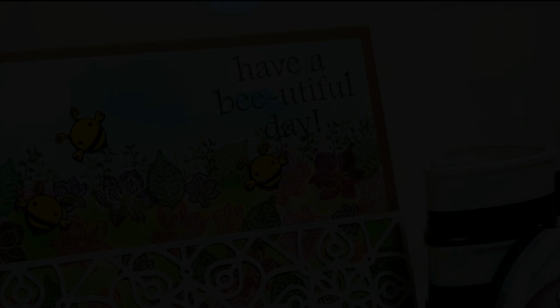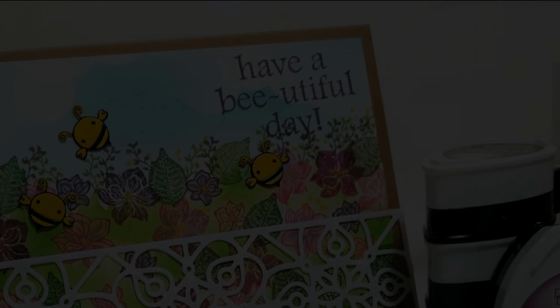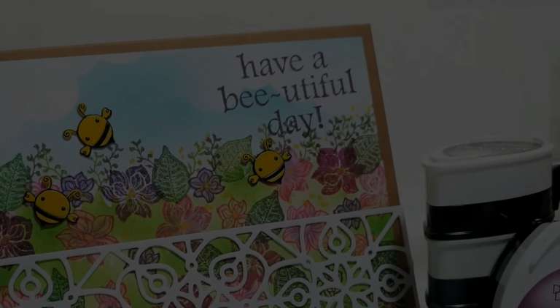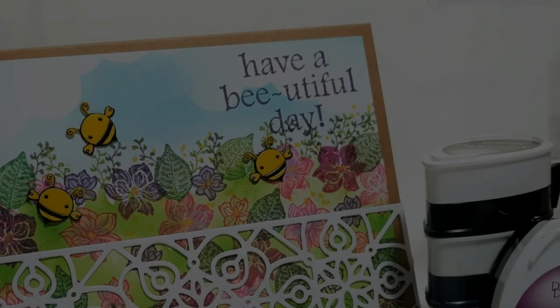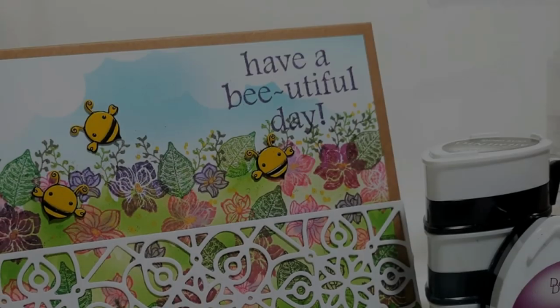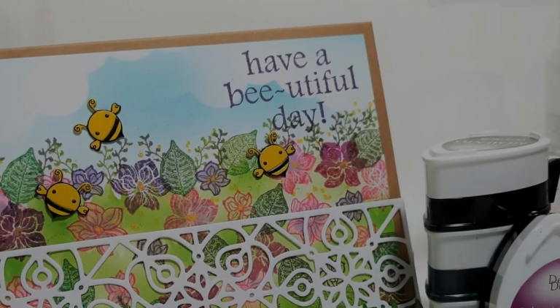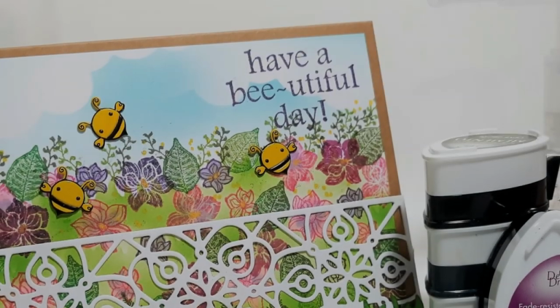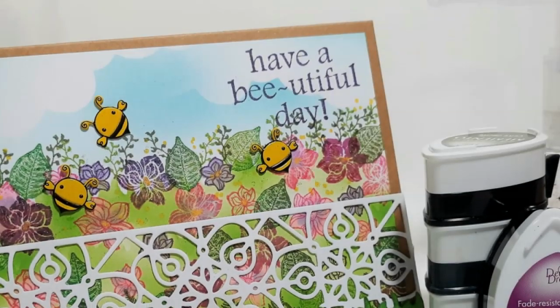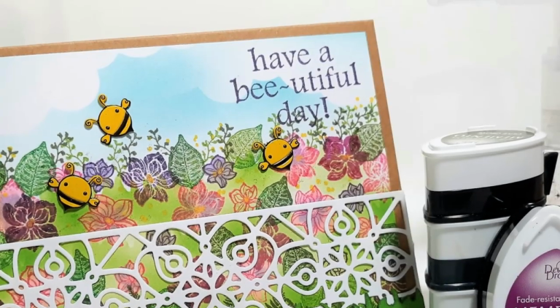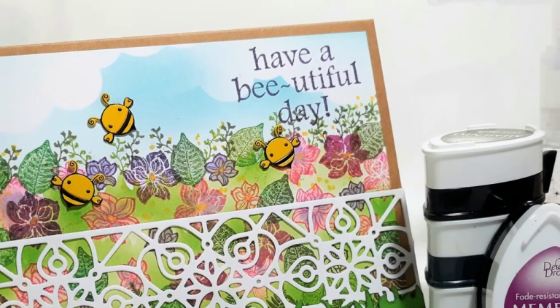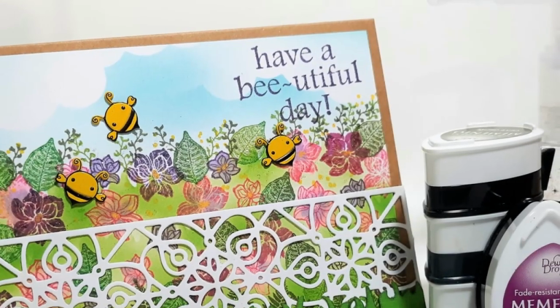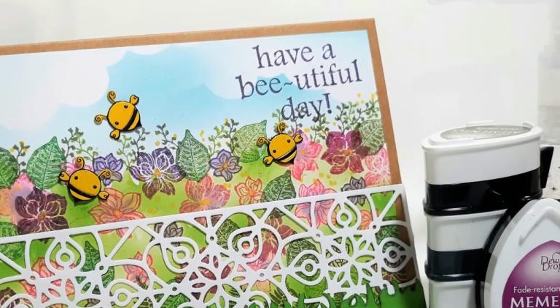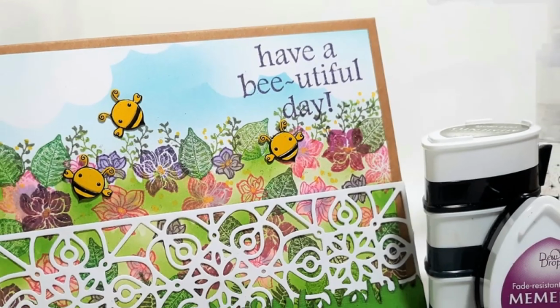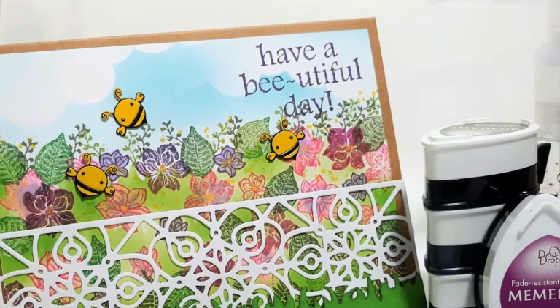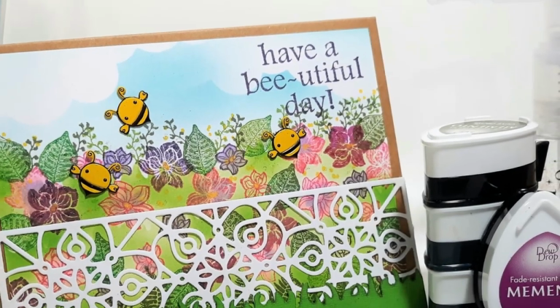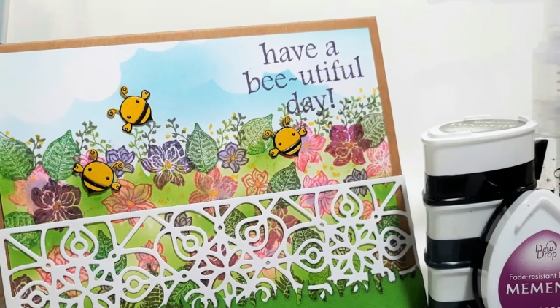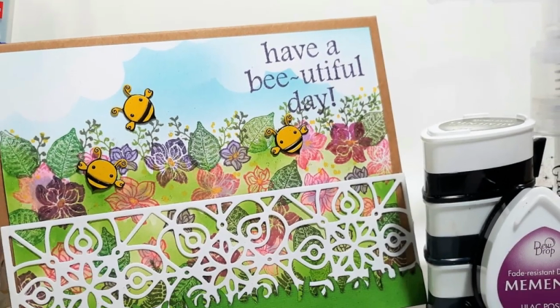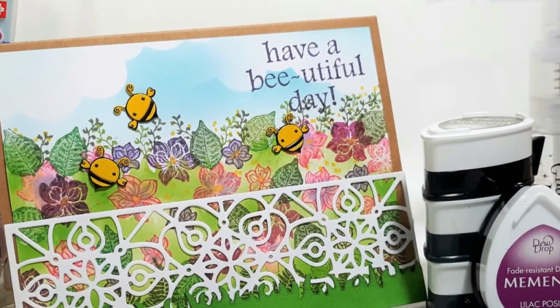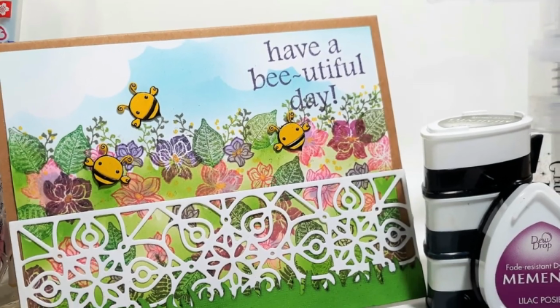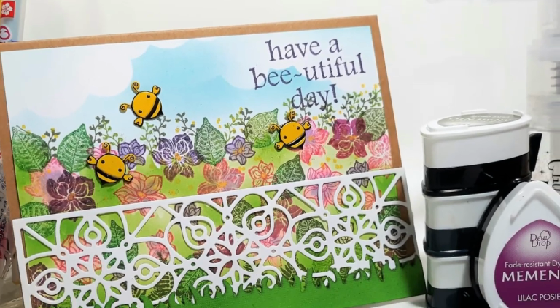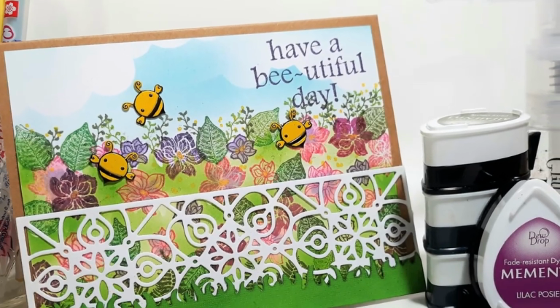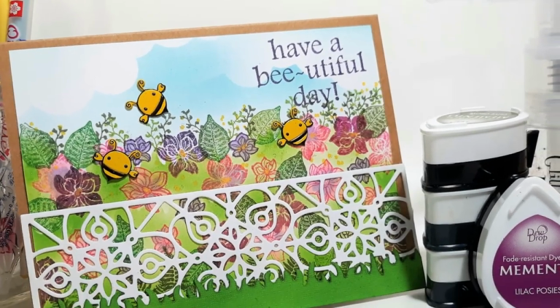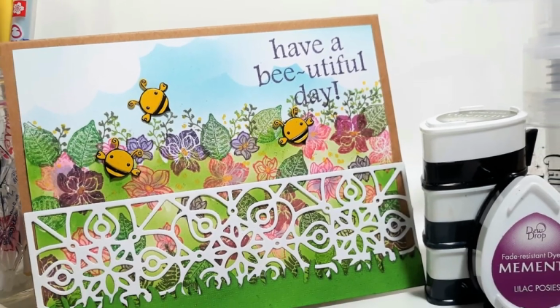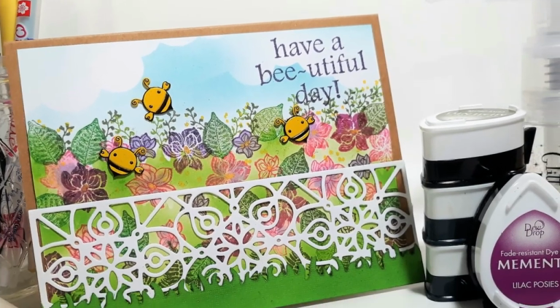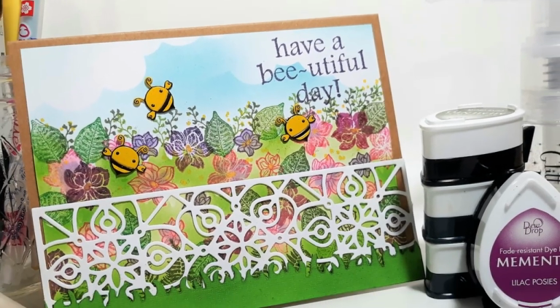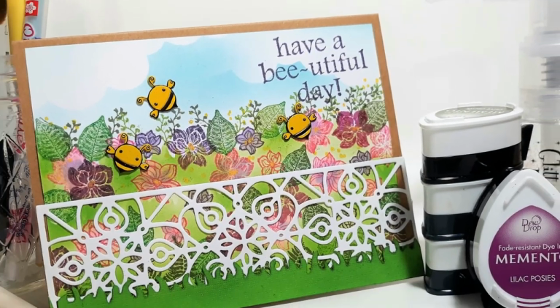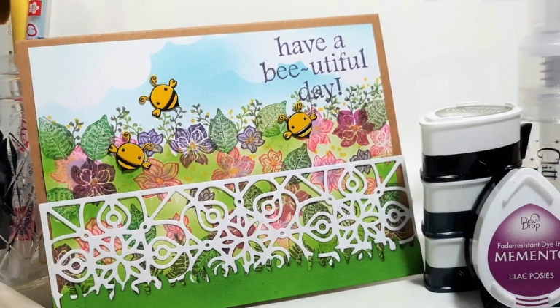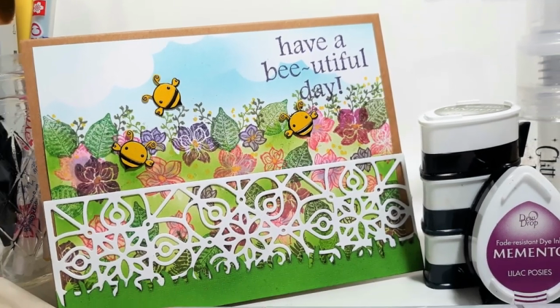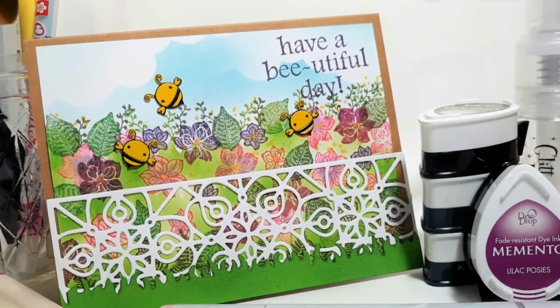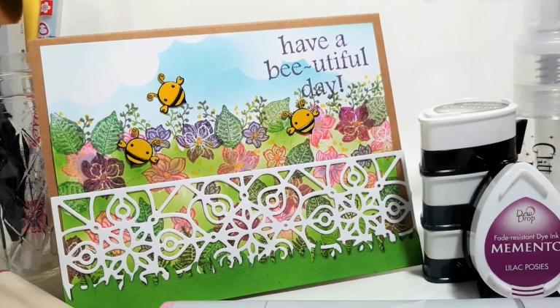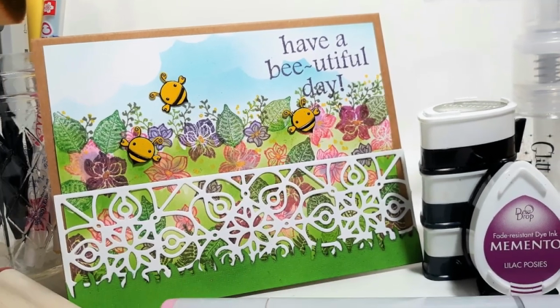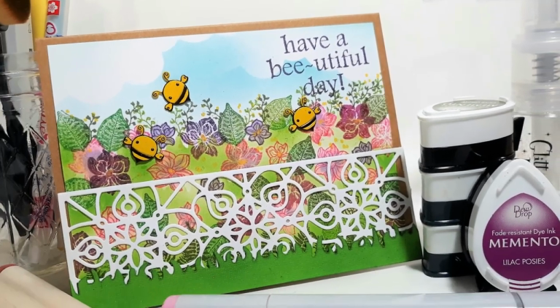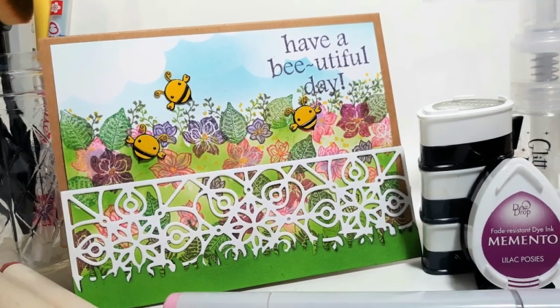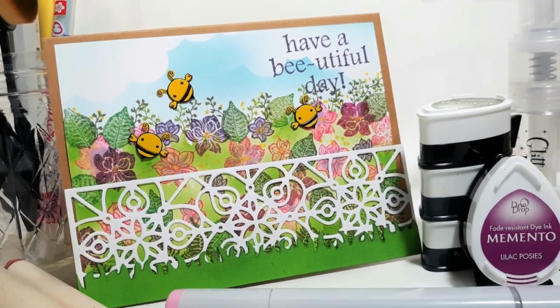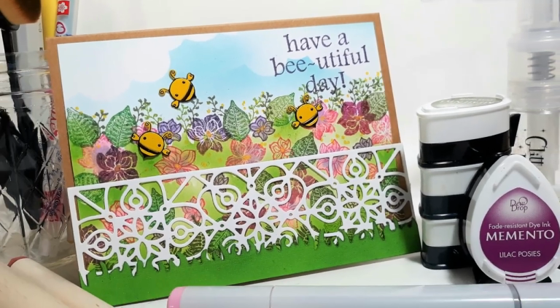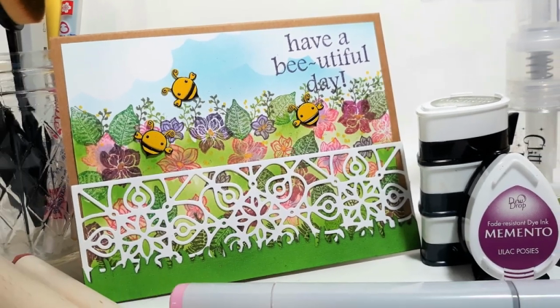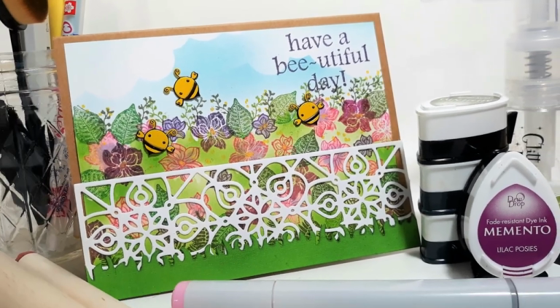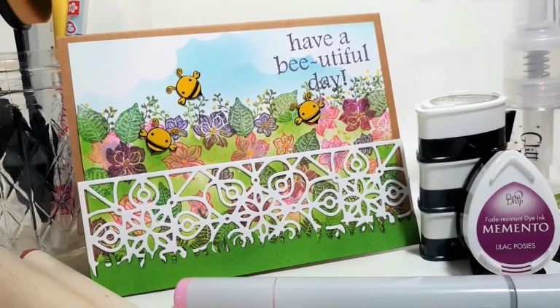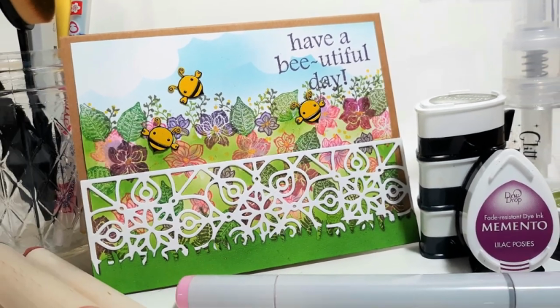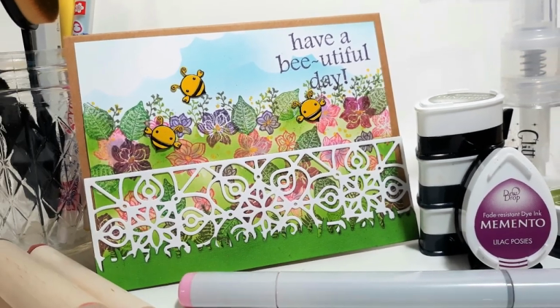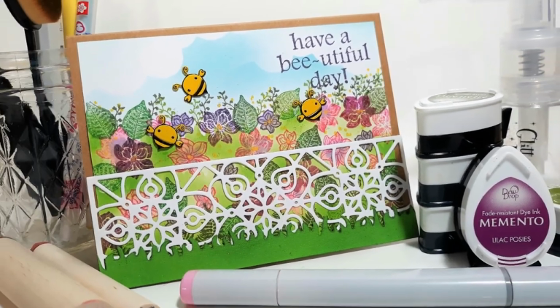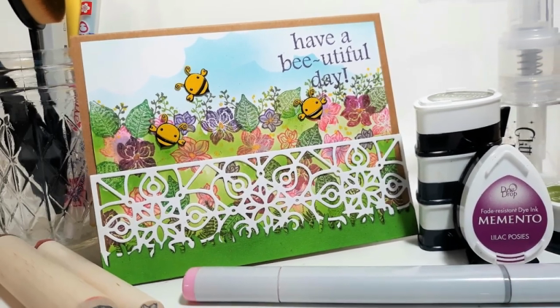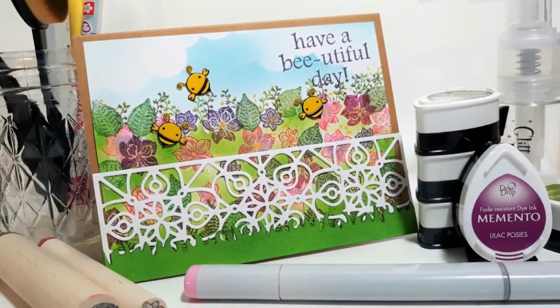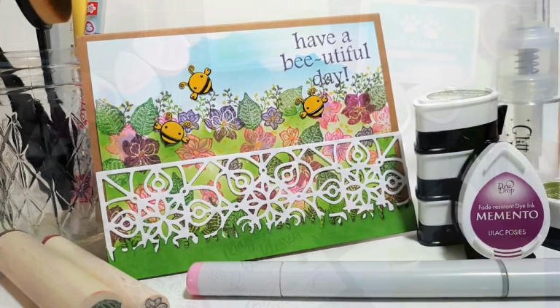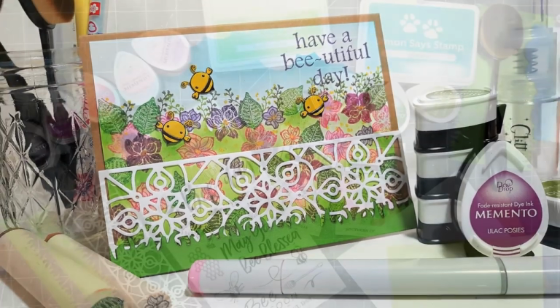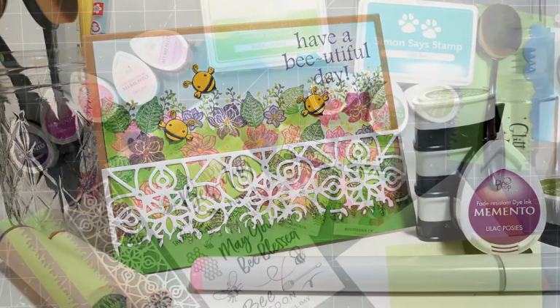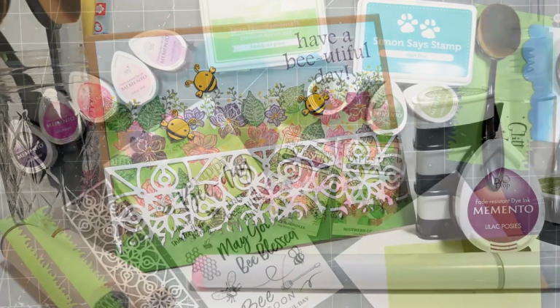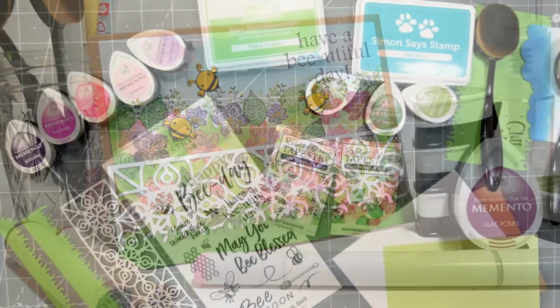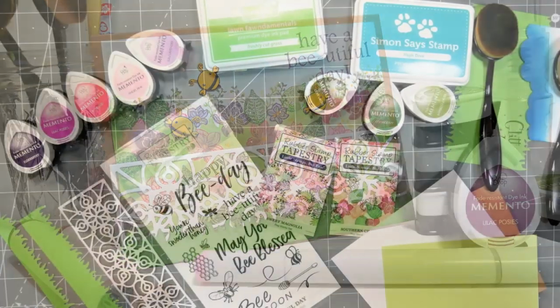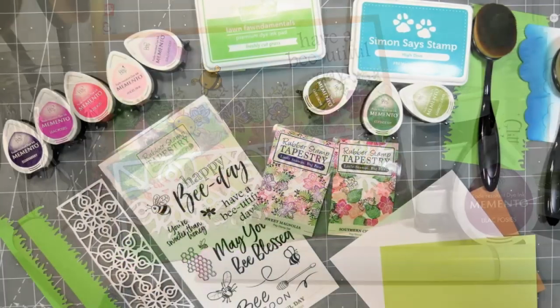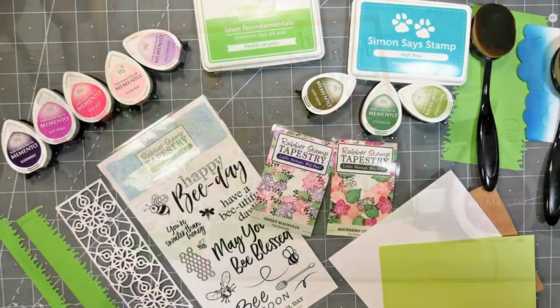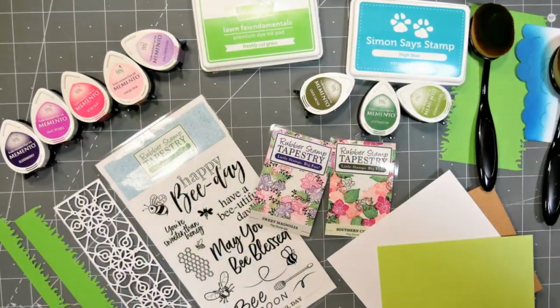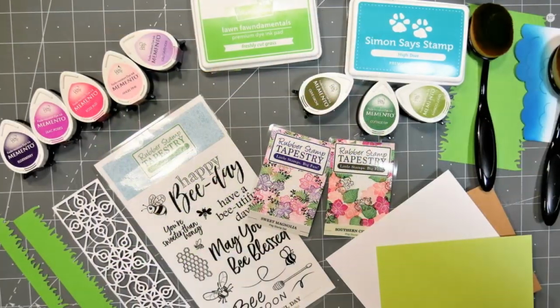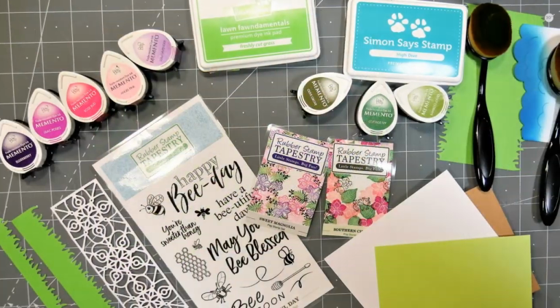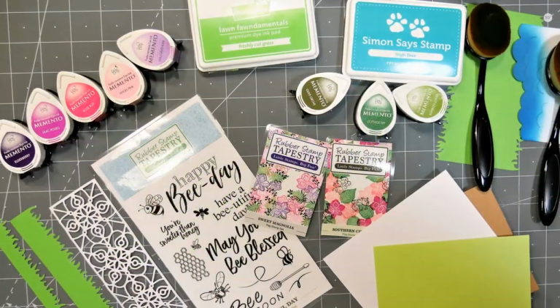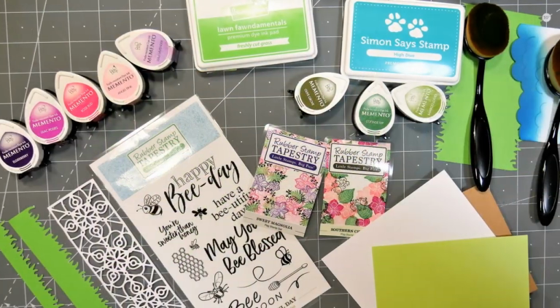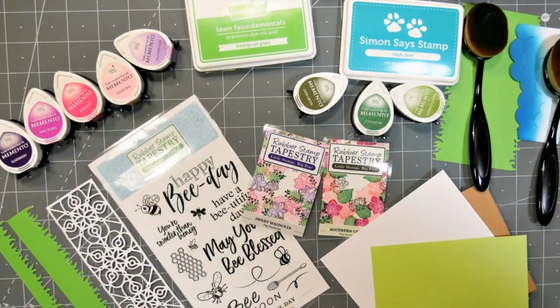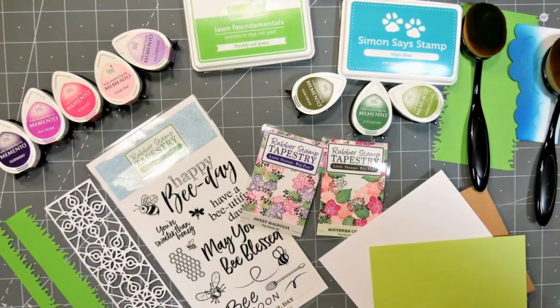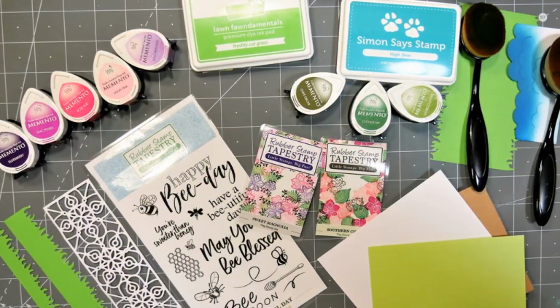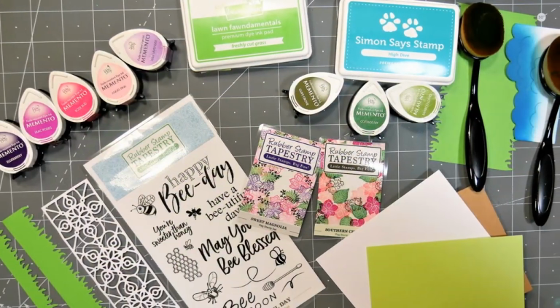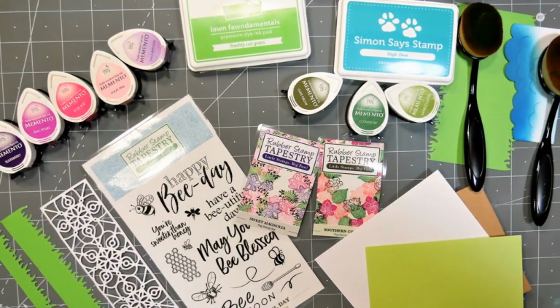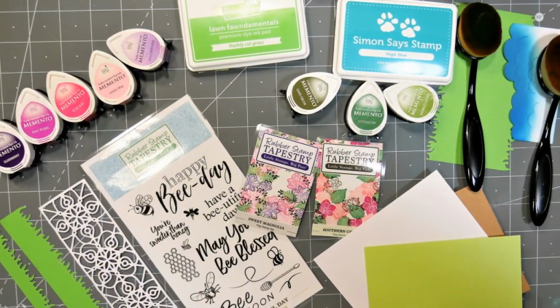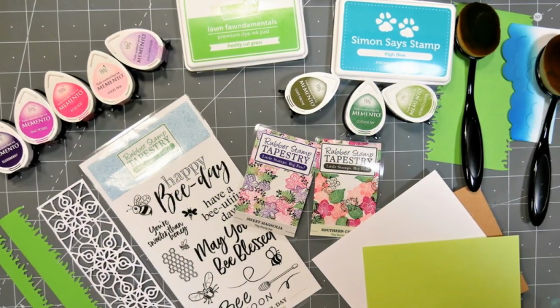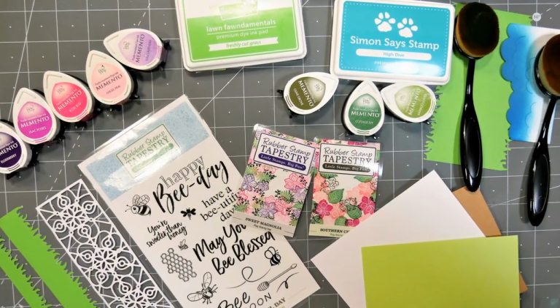Hi there! Lindsay here, the Frugal Crafter. Today we're gonna make this beautiful card using some basic supplies you have in your stash.